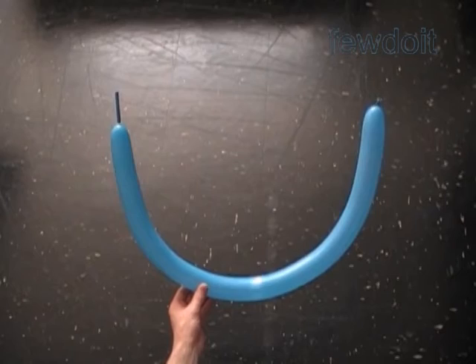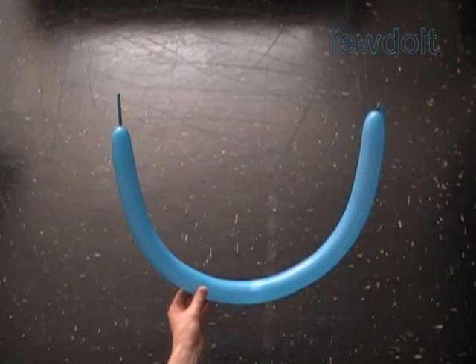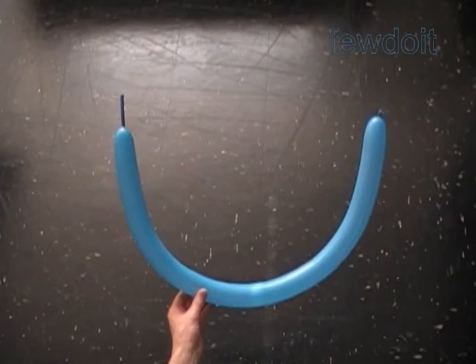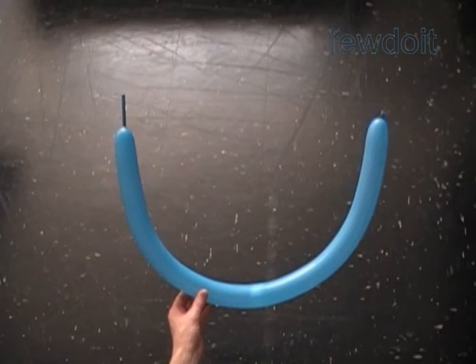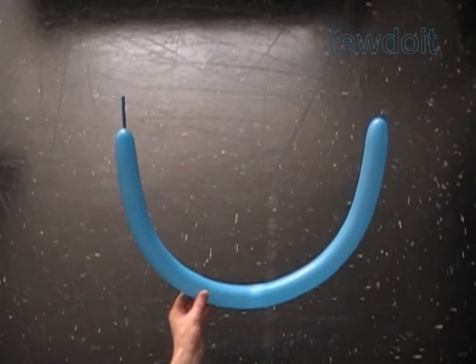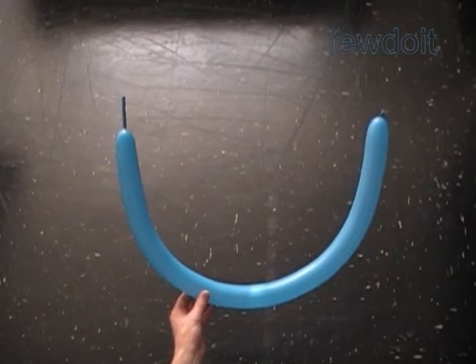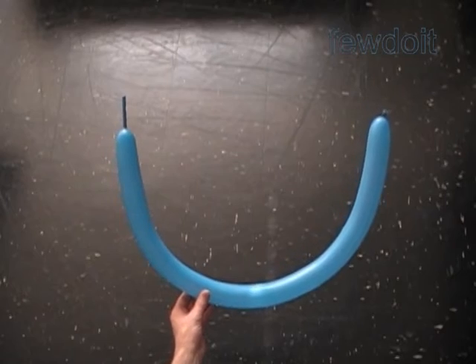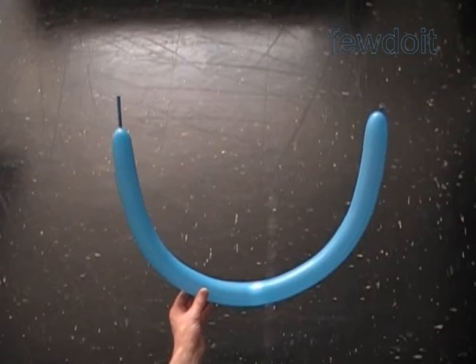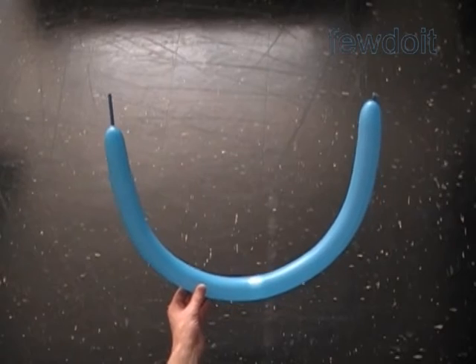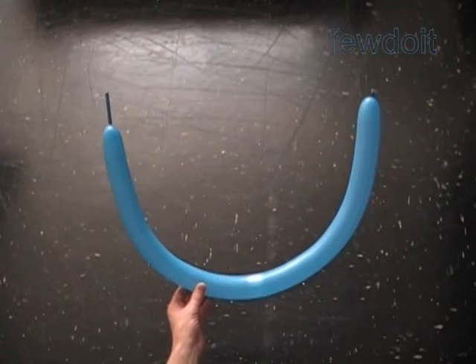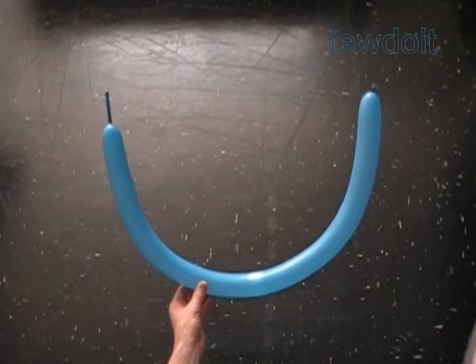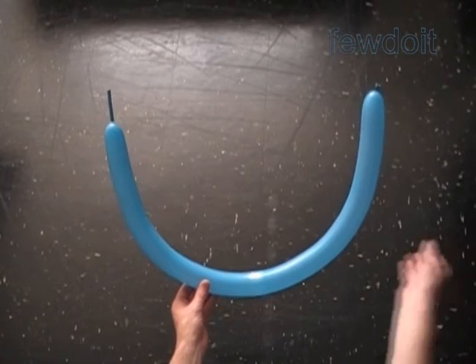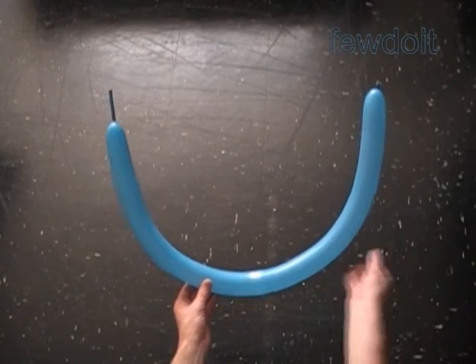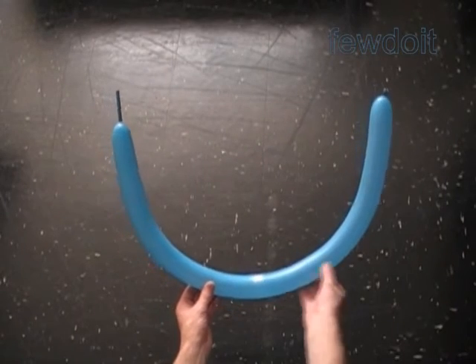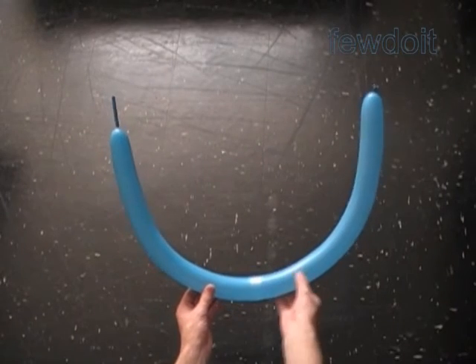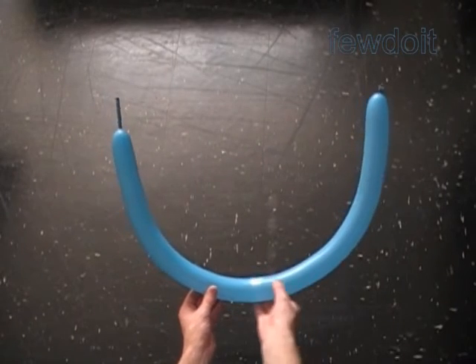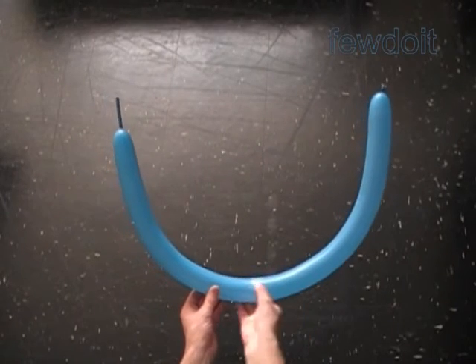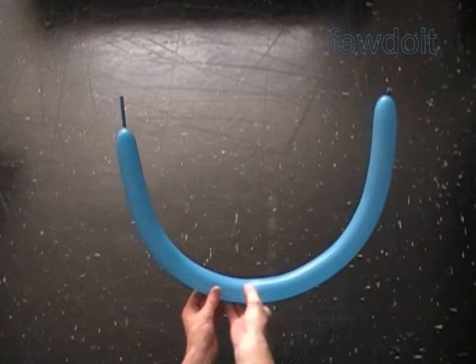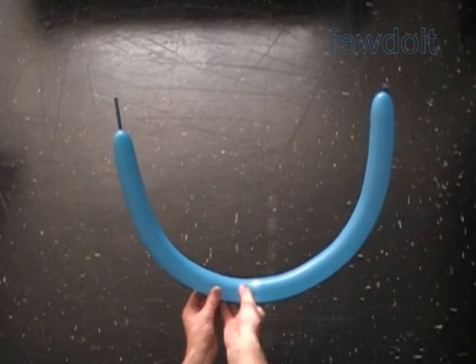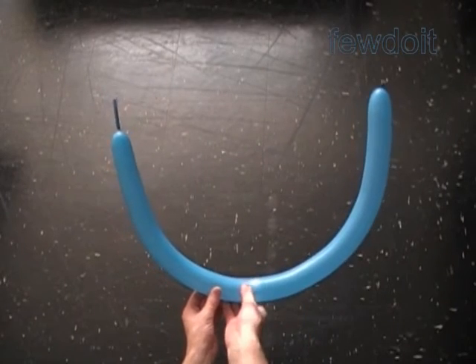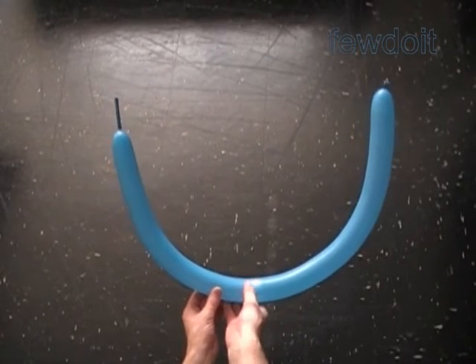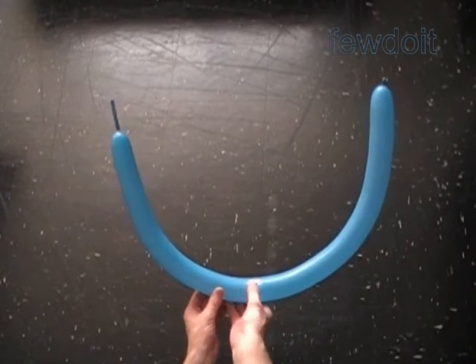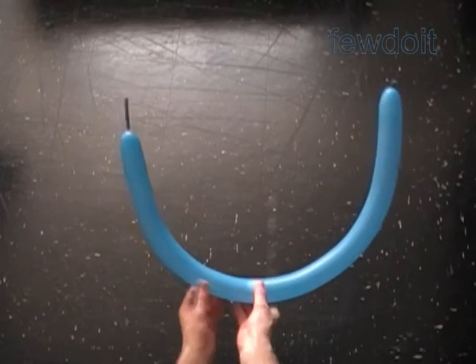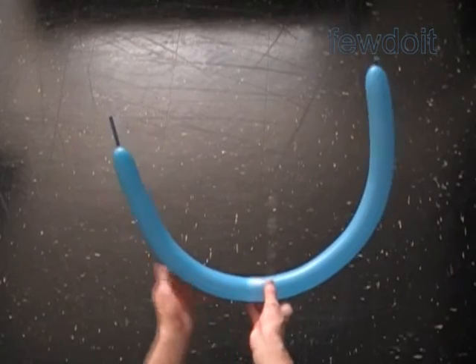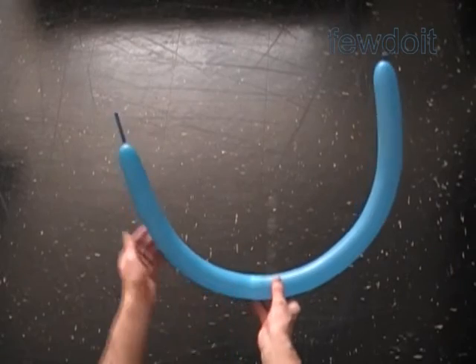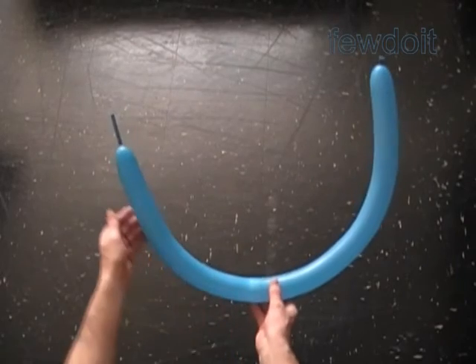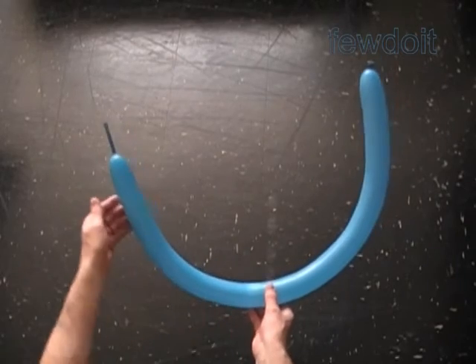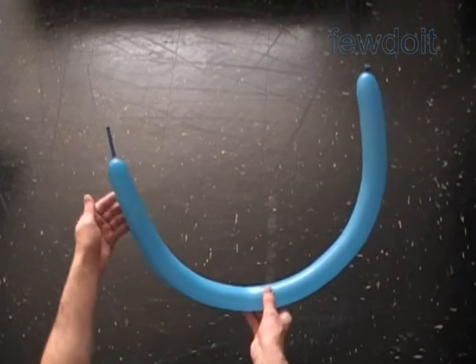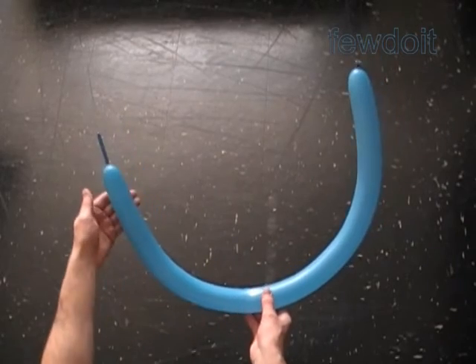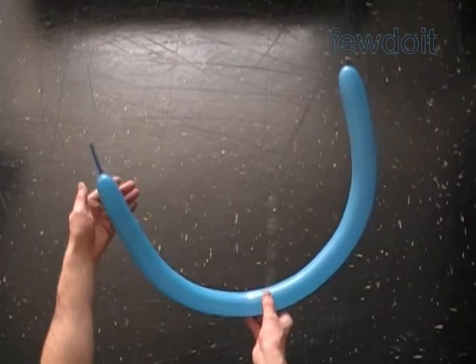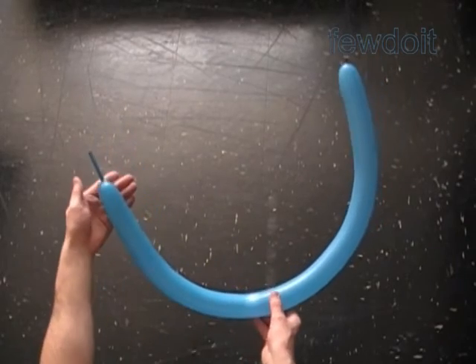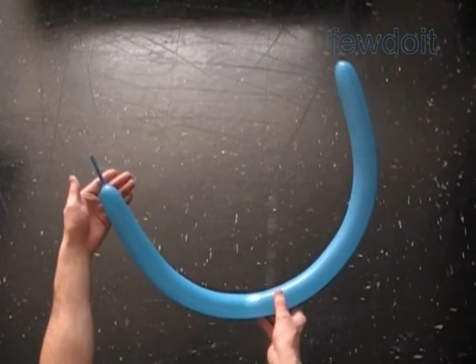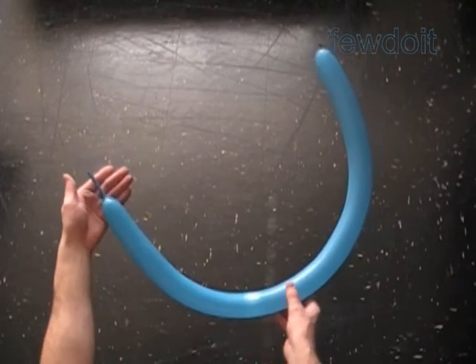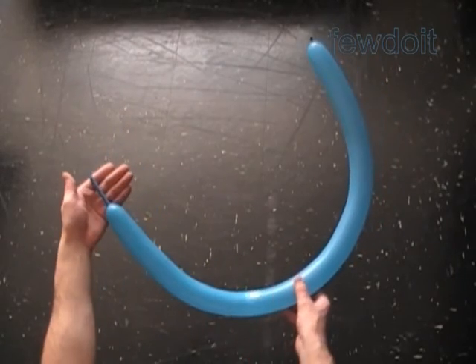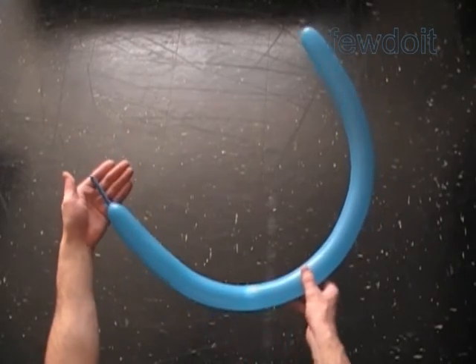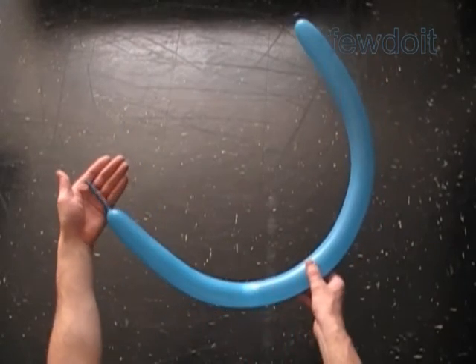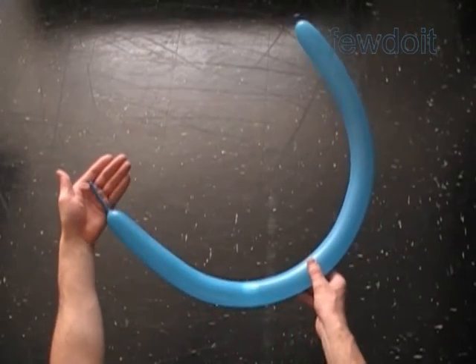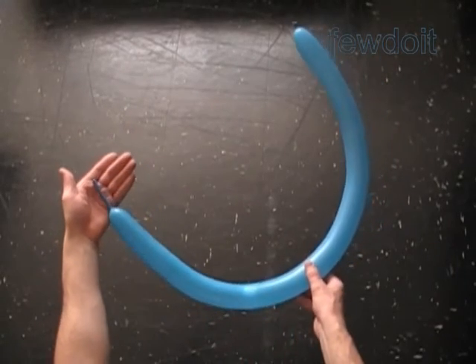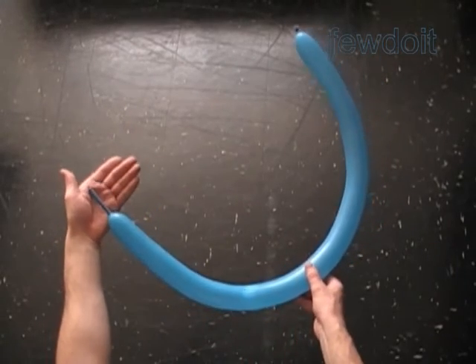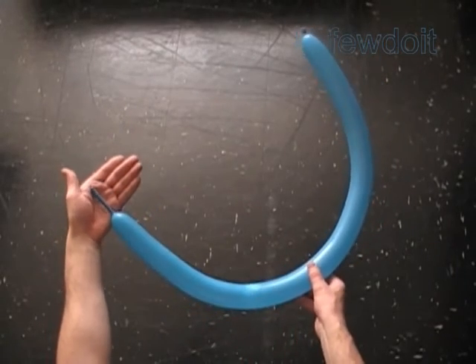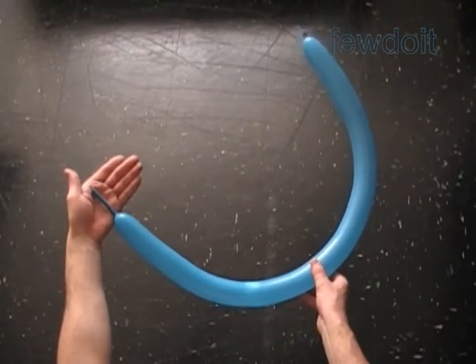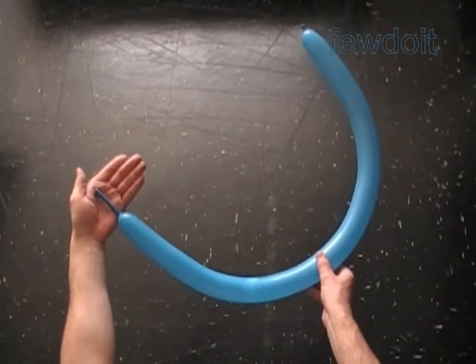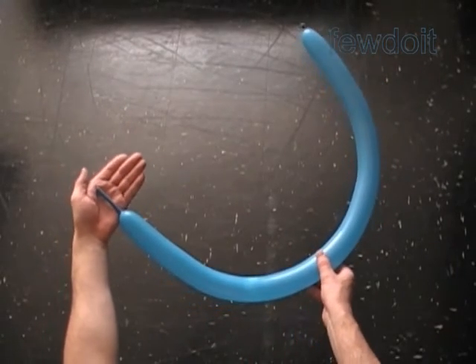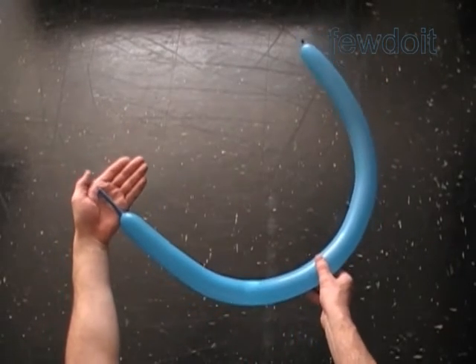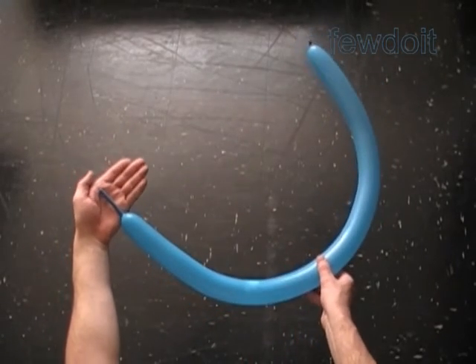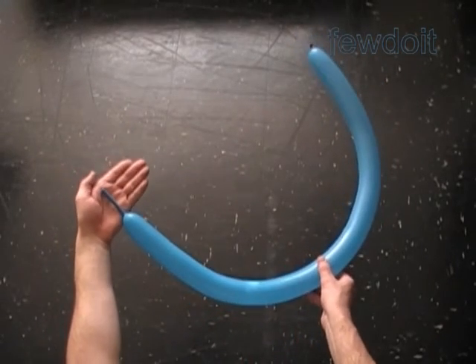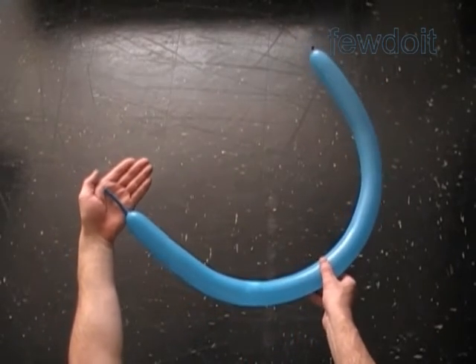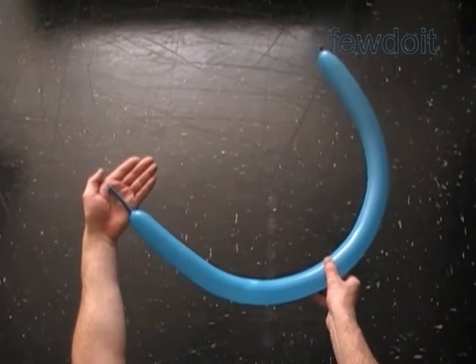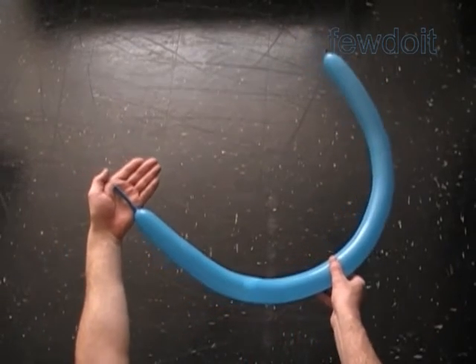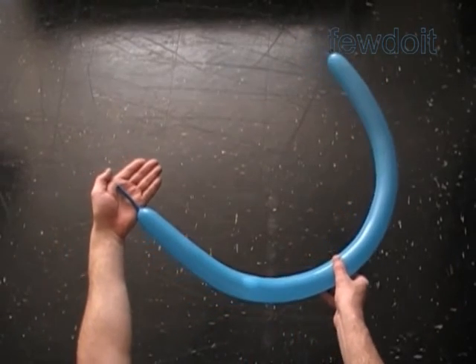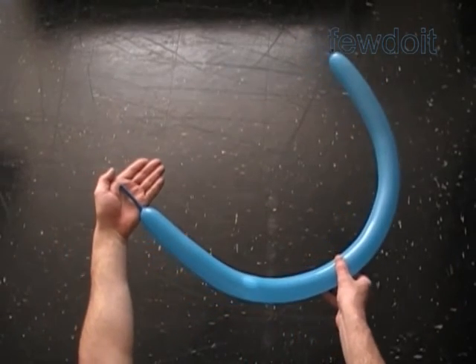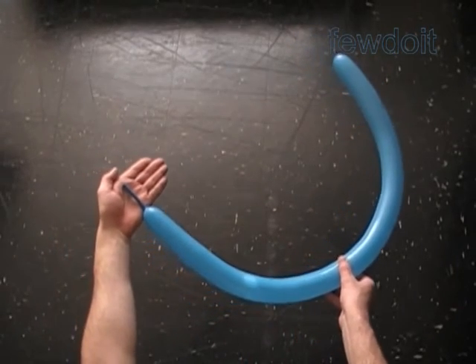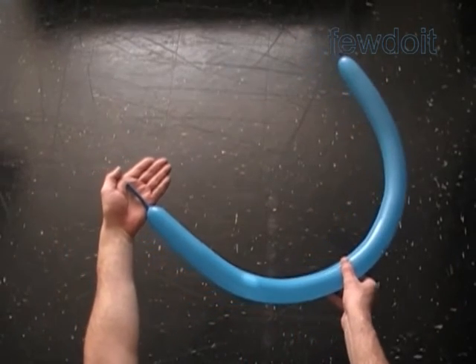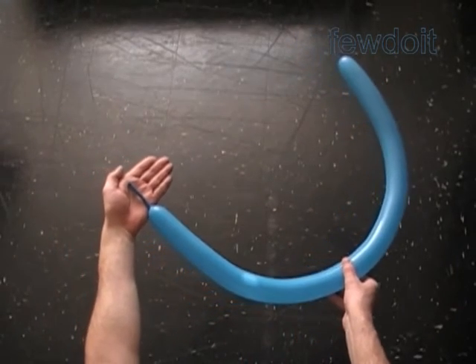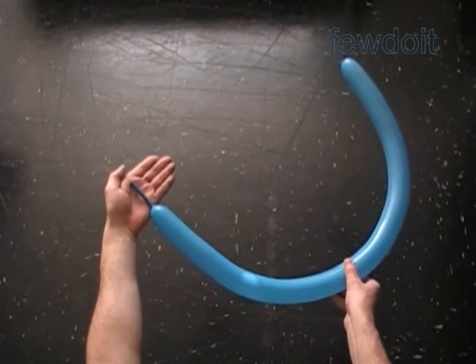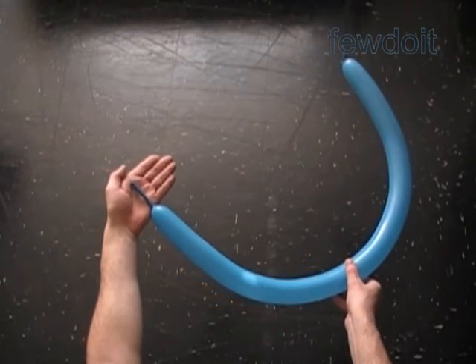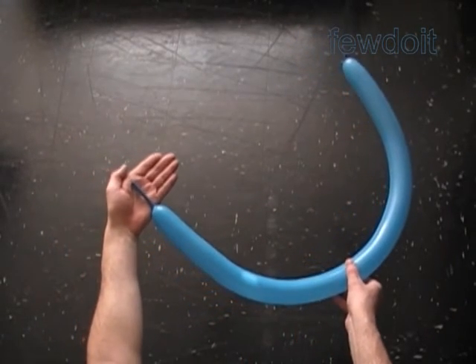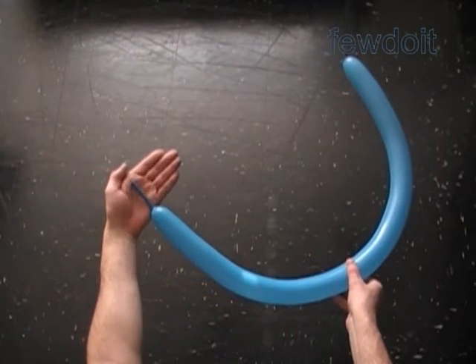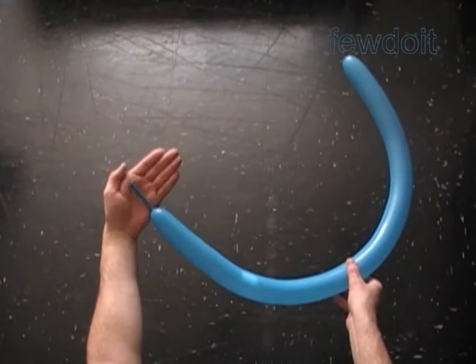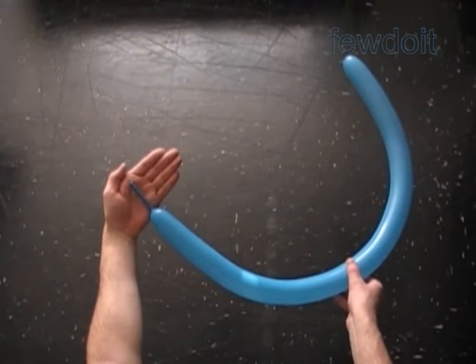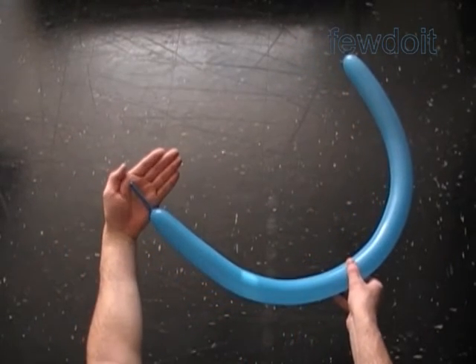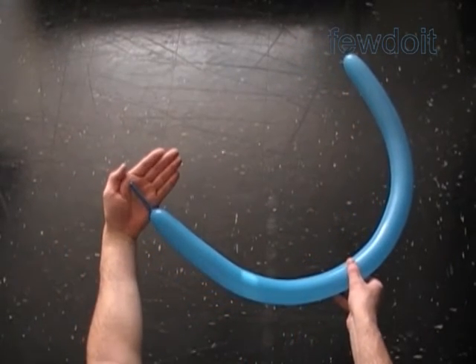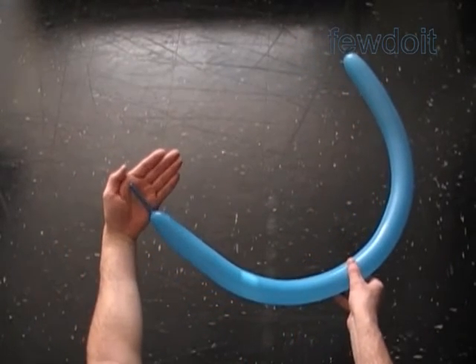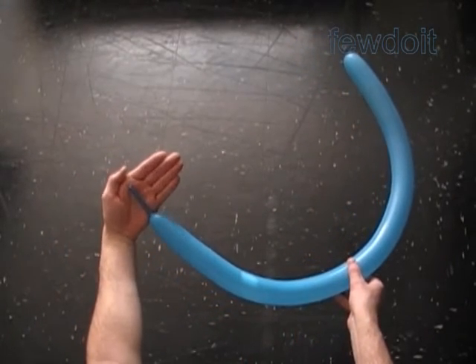Hello, today we are going to make a couple of swords. Let's start with the simplest one — balloon samurai sword.